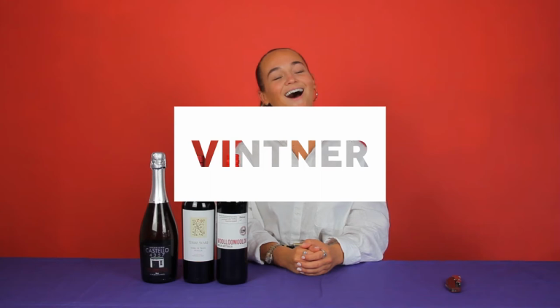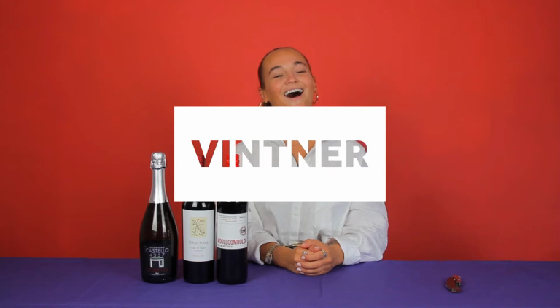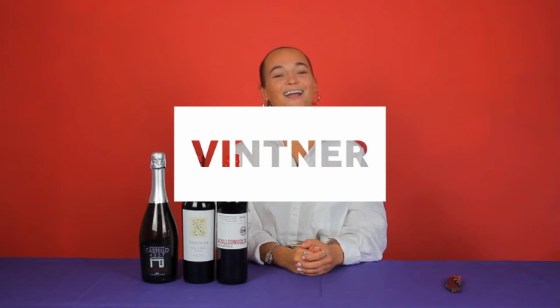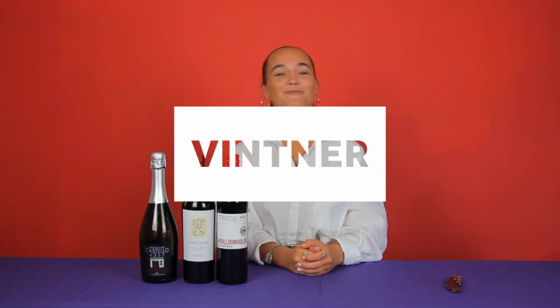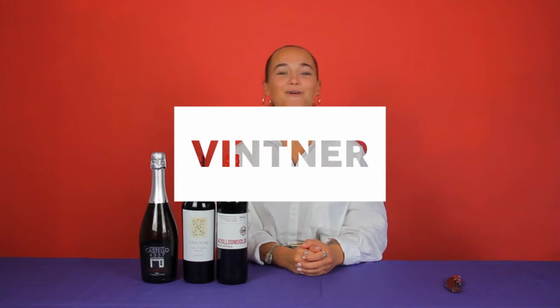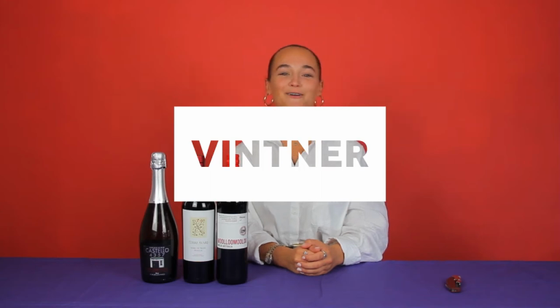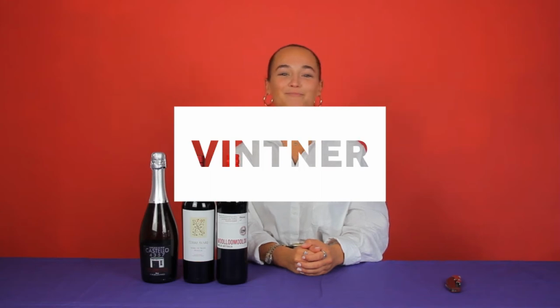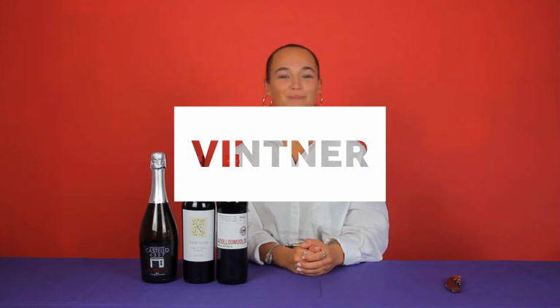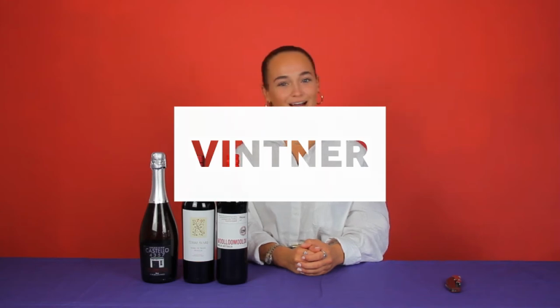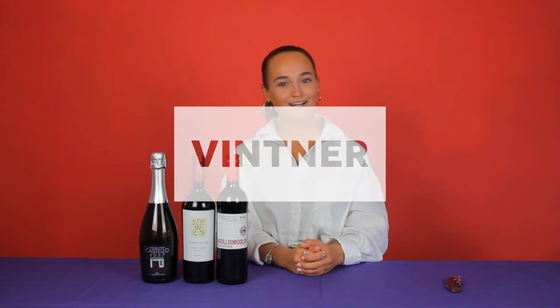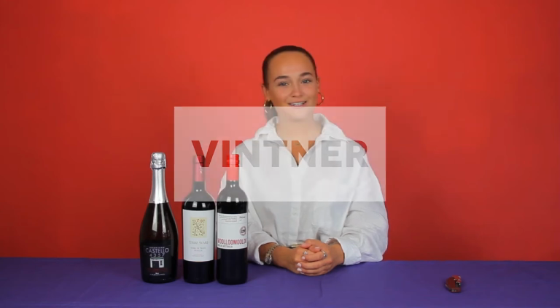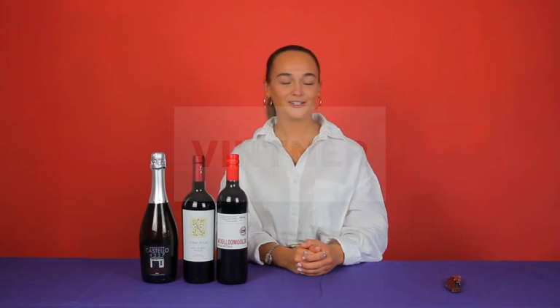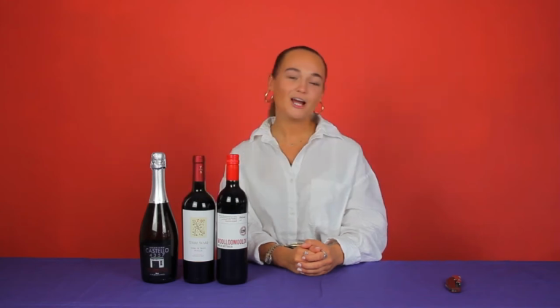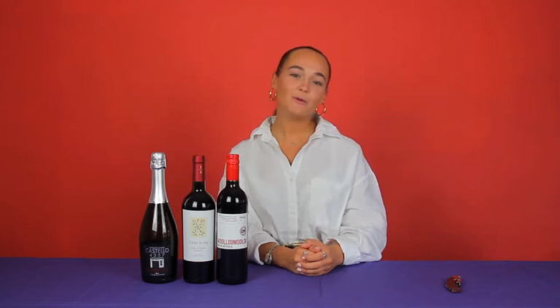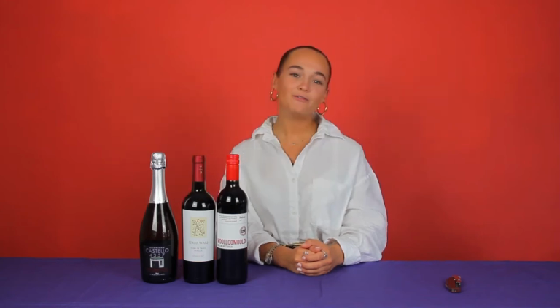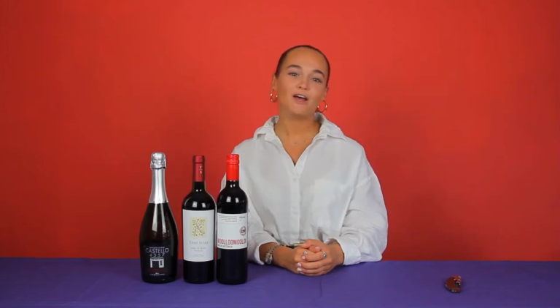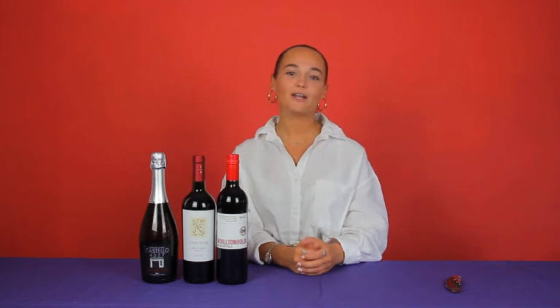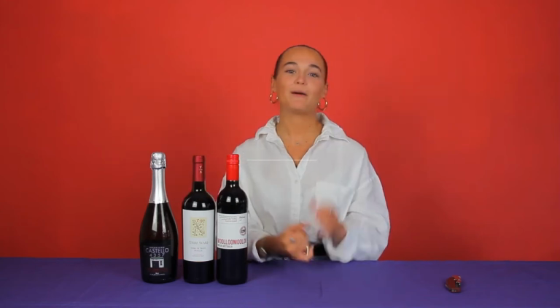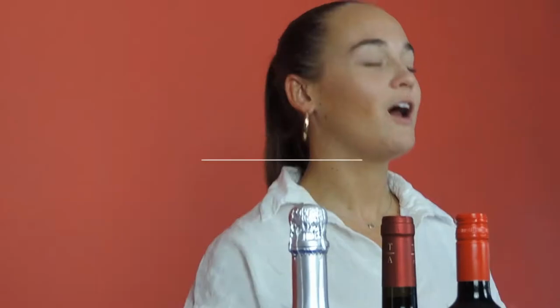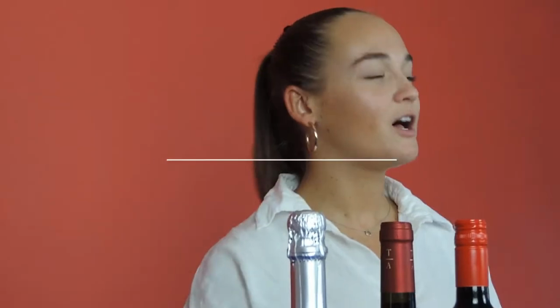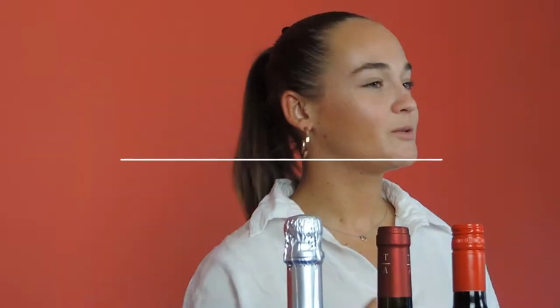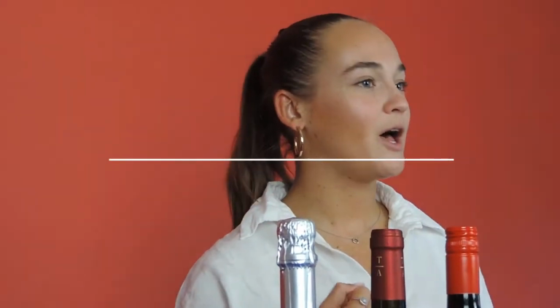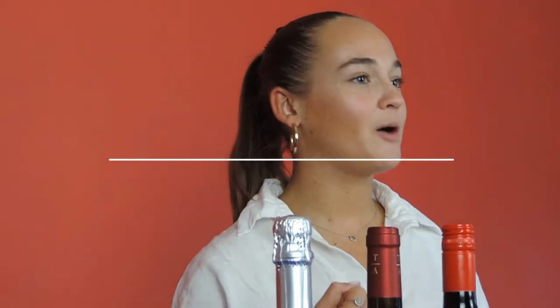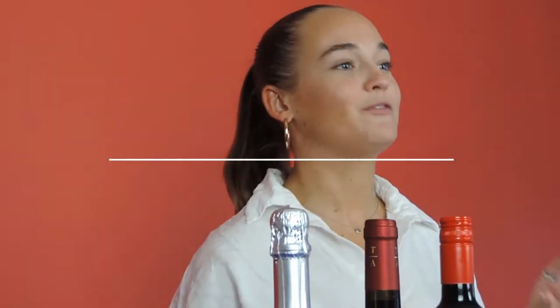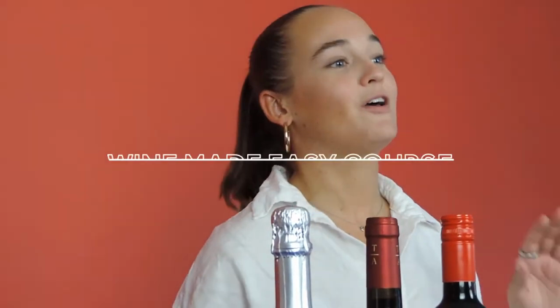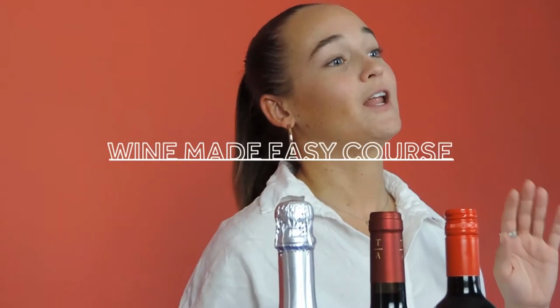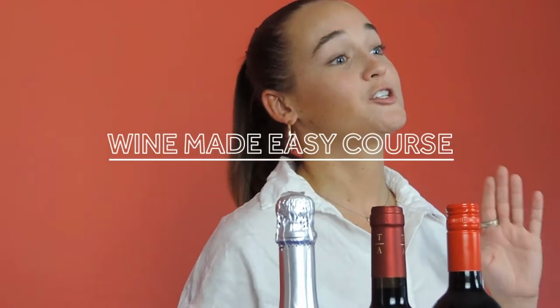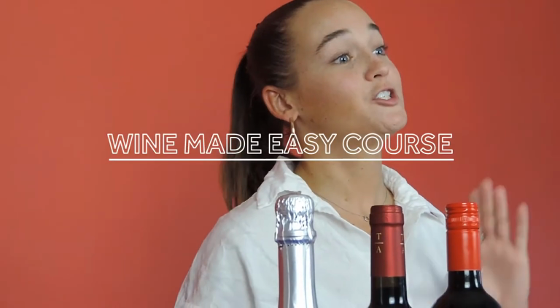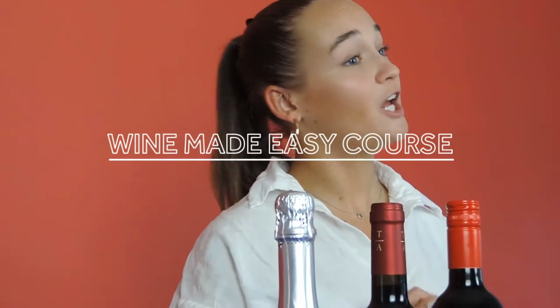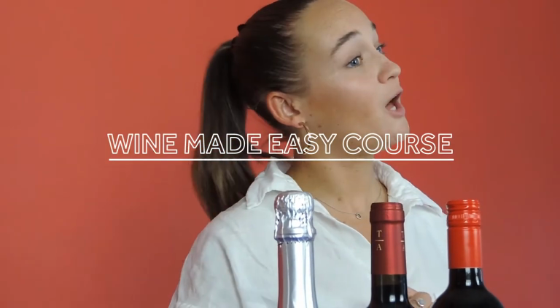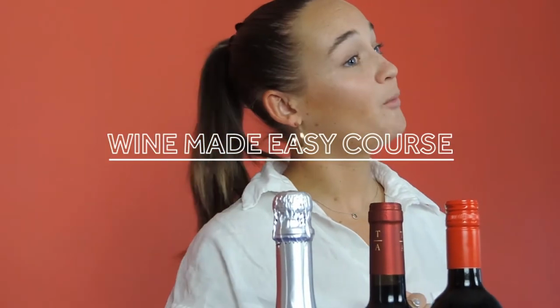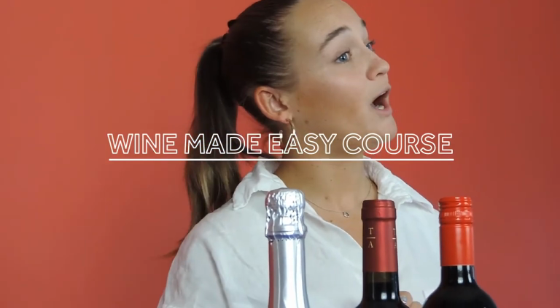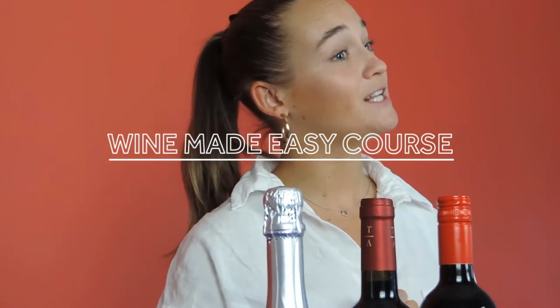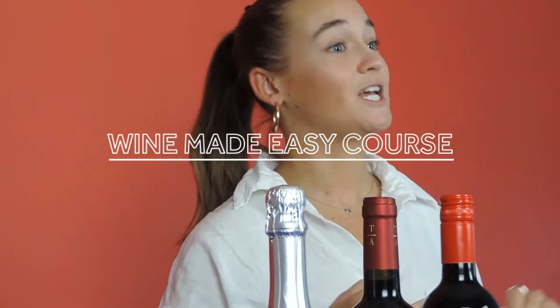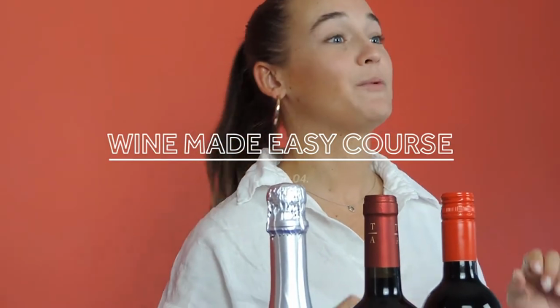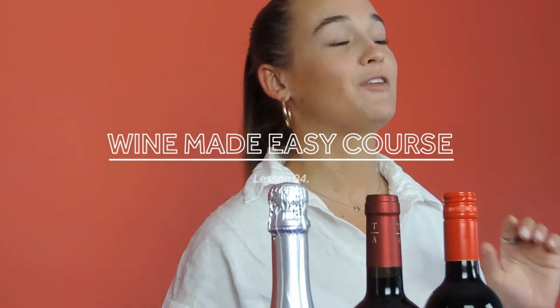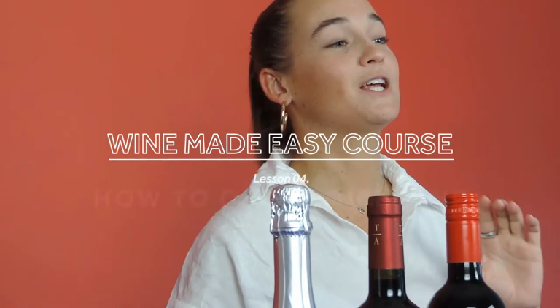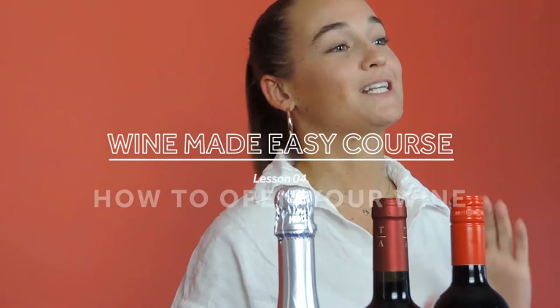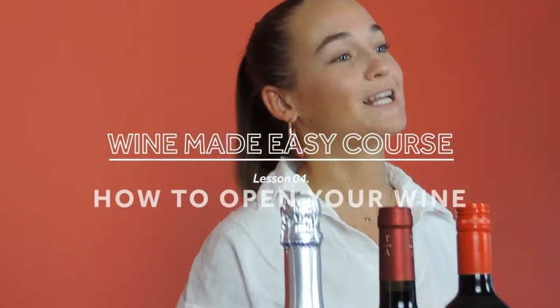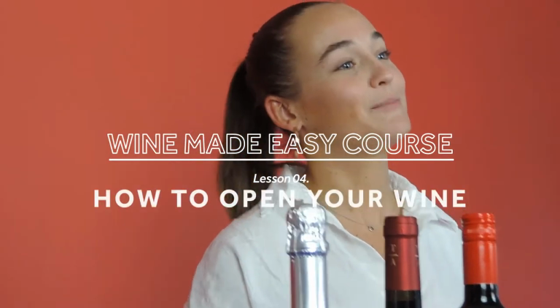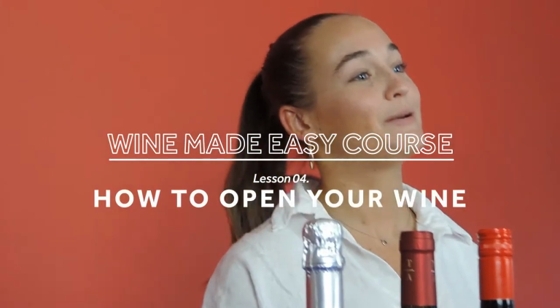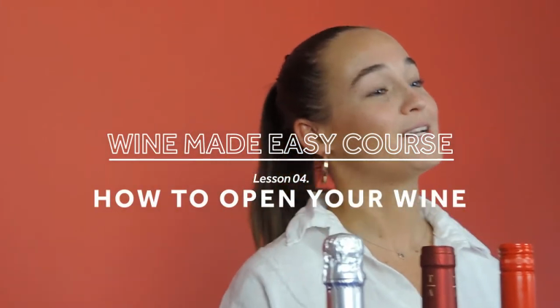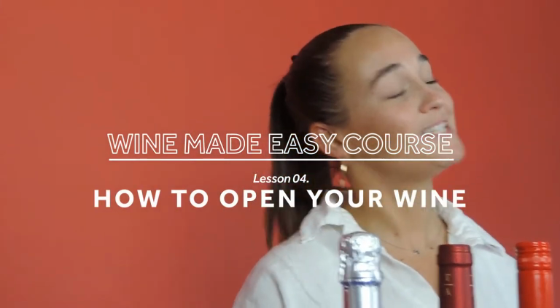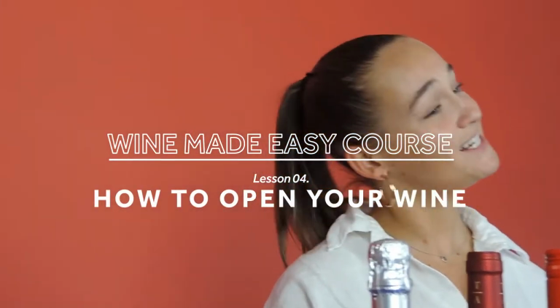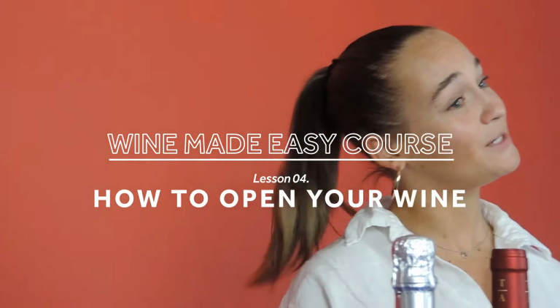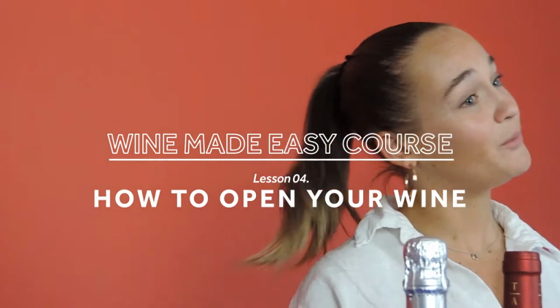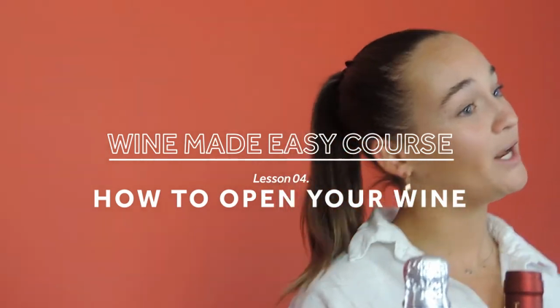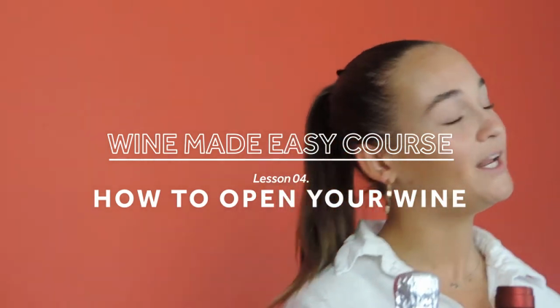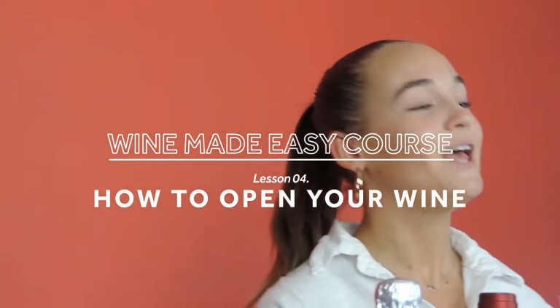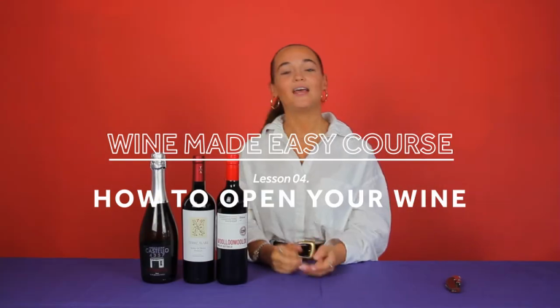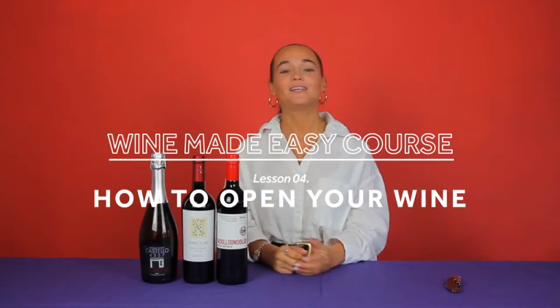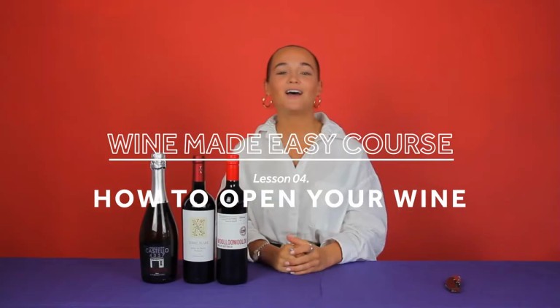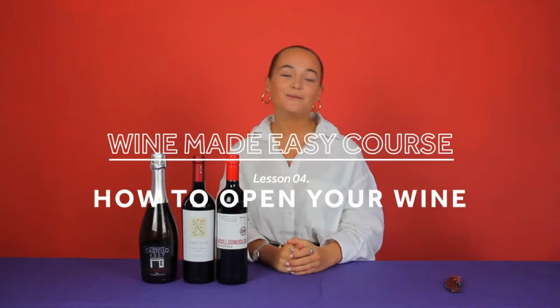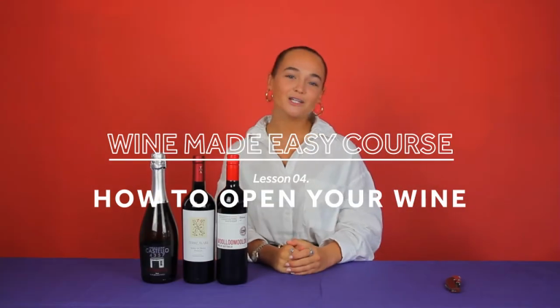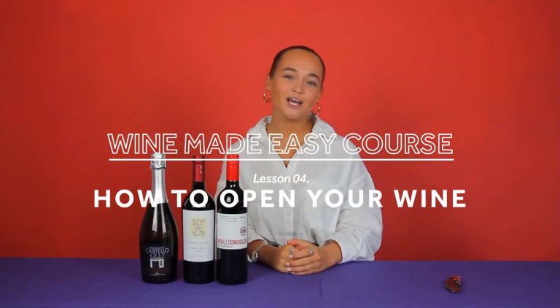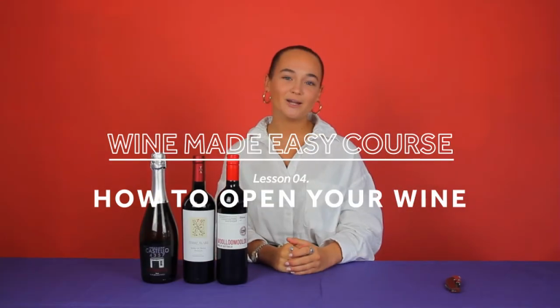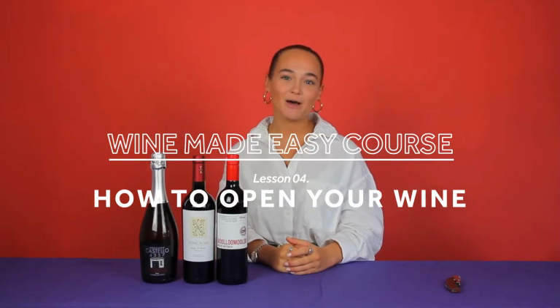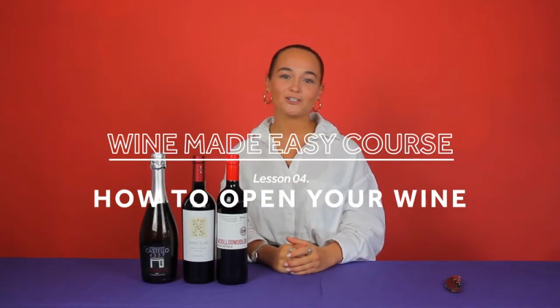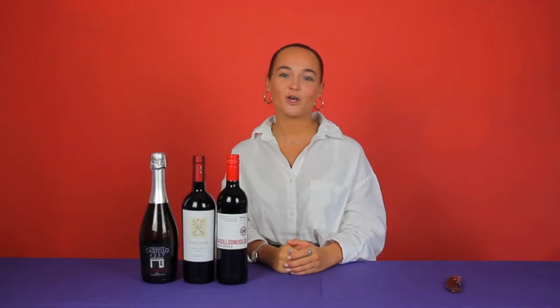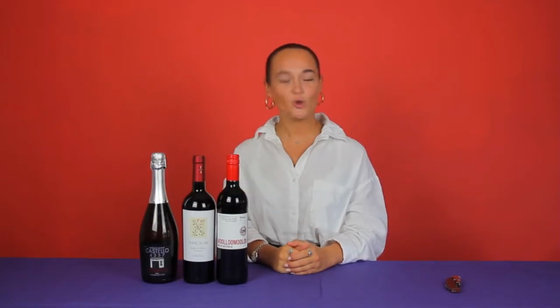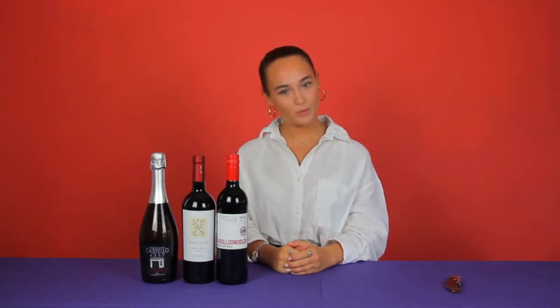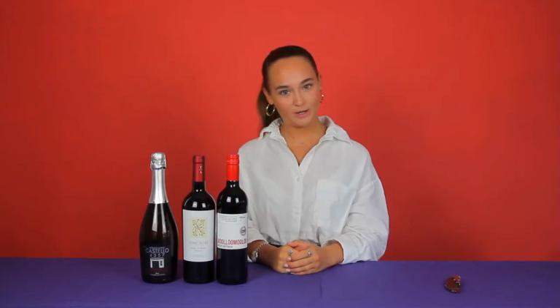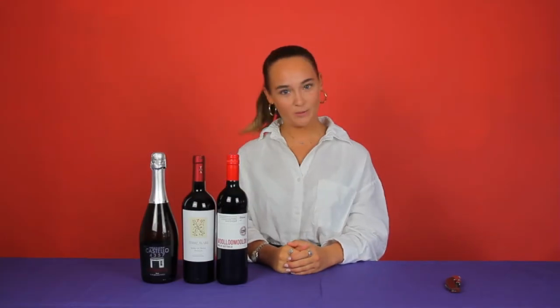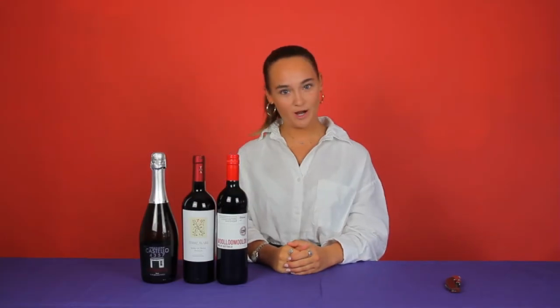Hi, welcome back. So now we've learned about glassware, we've learned how to chill our wines, and we've learned a little bit about tasting wine. It's time to learn about opening wines.